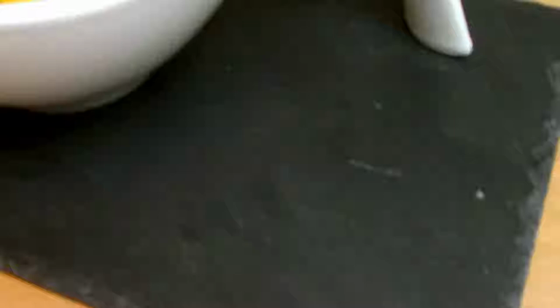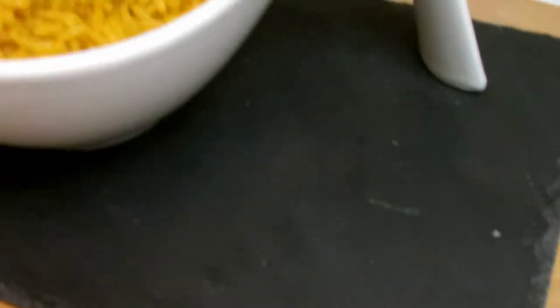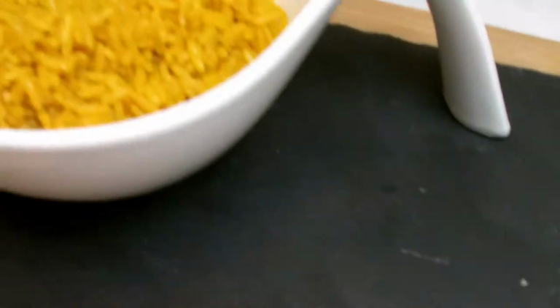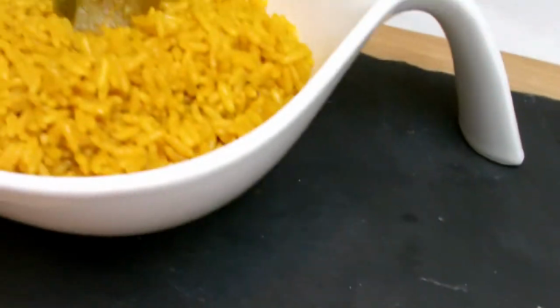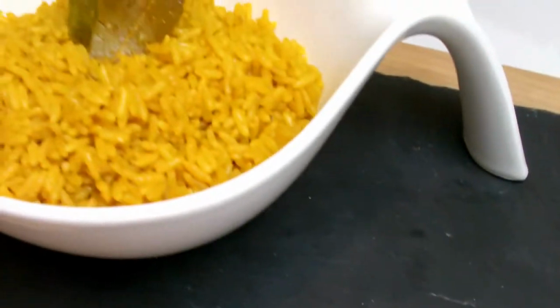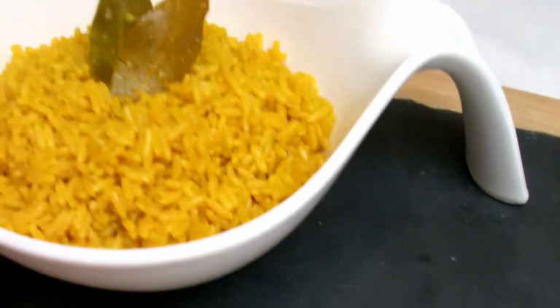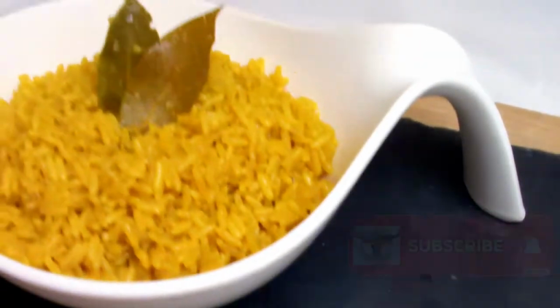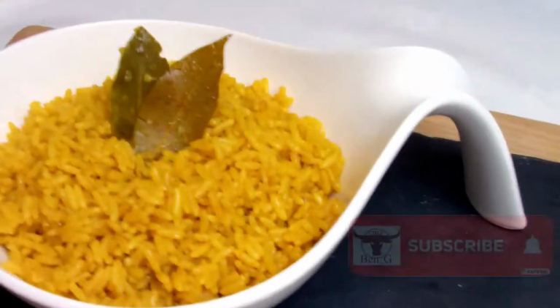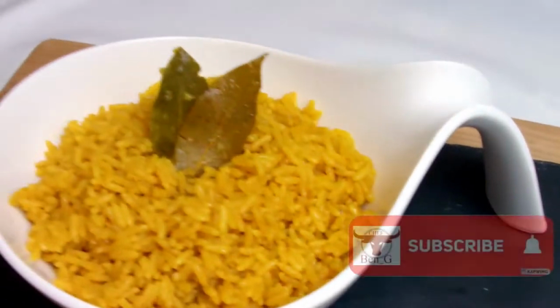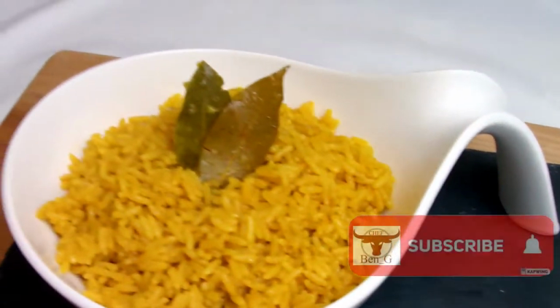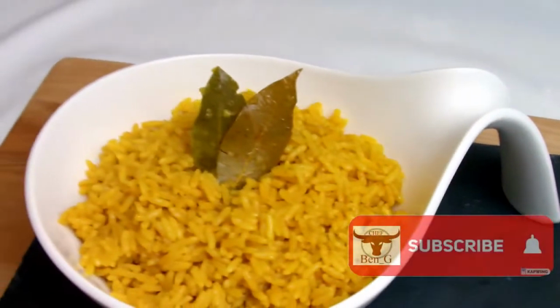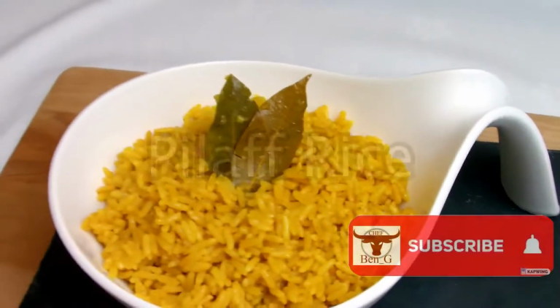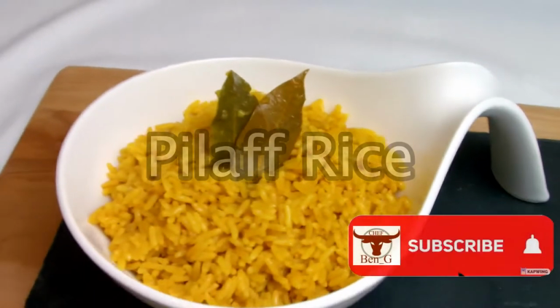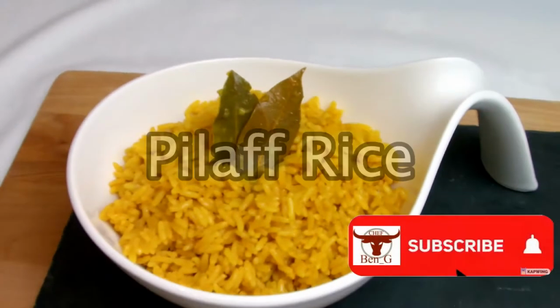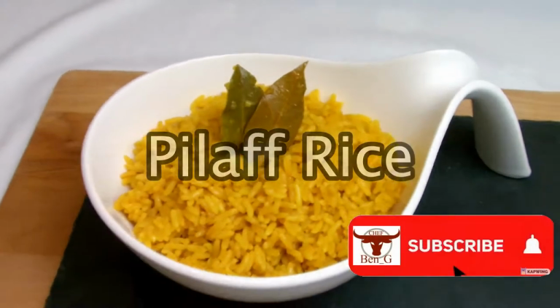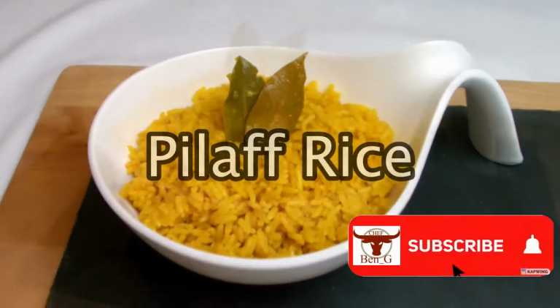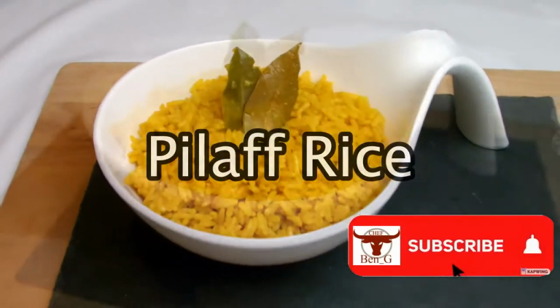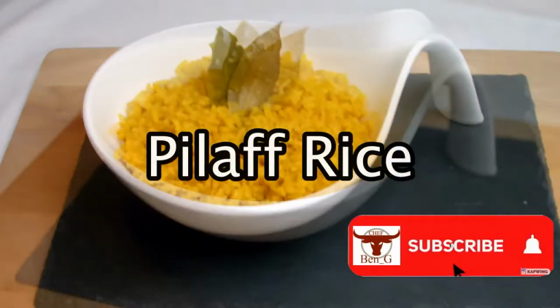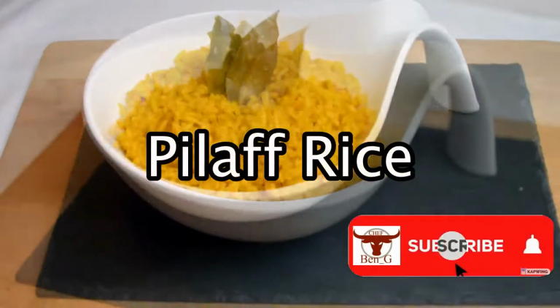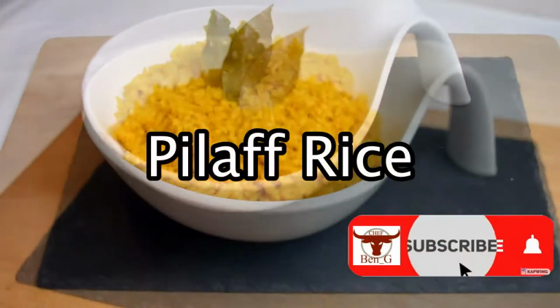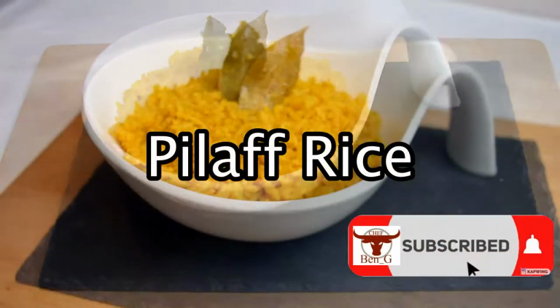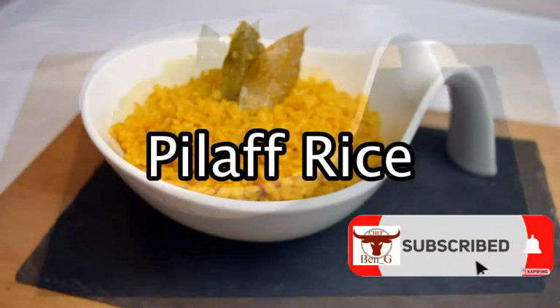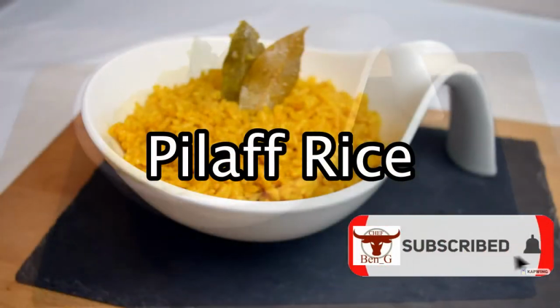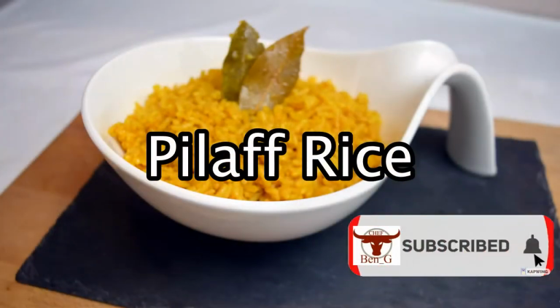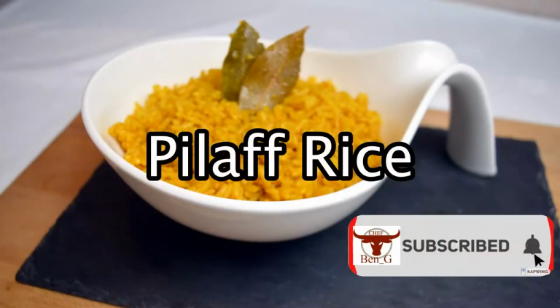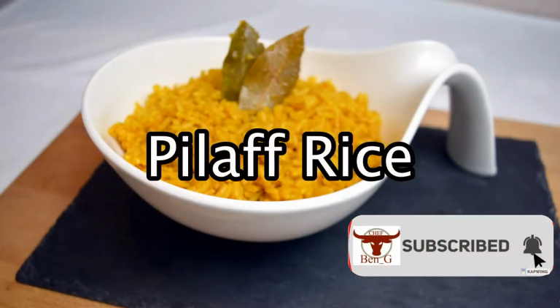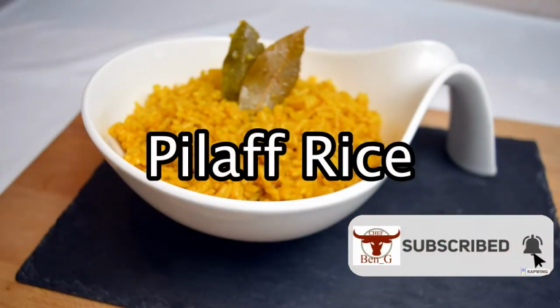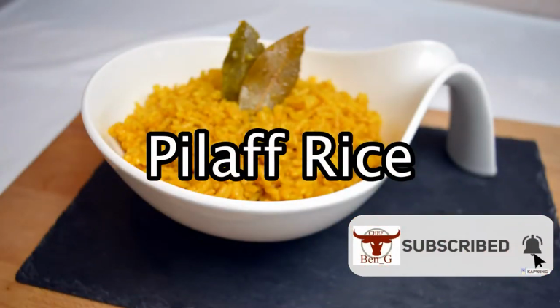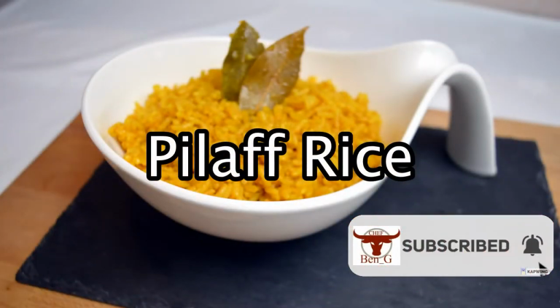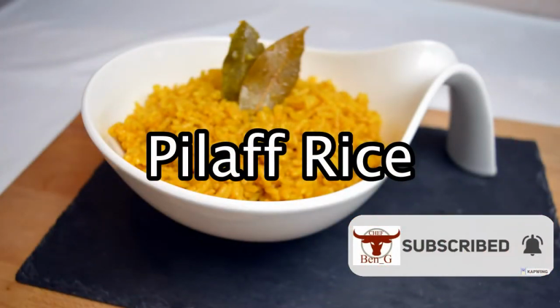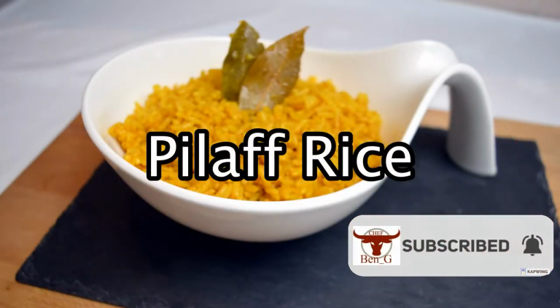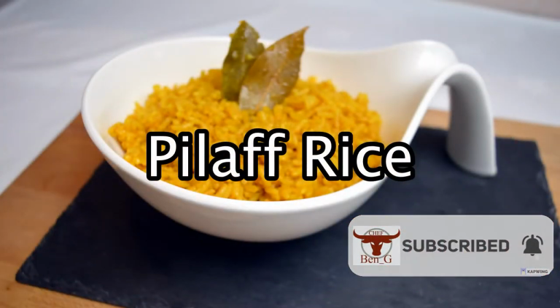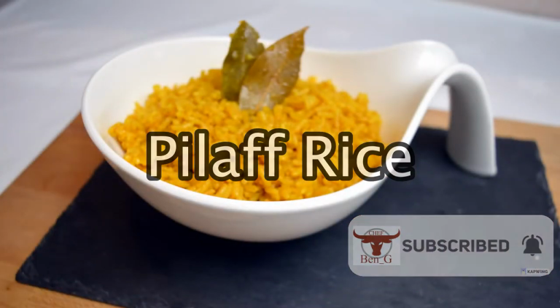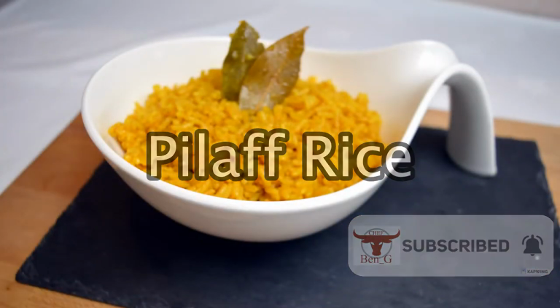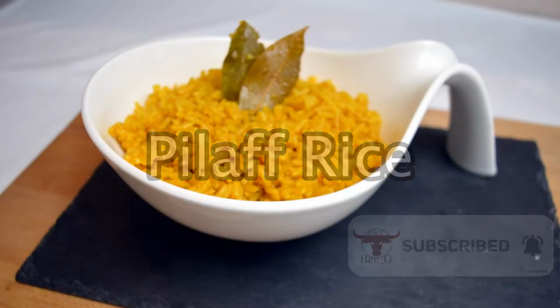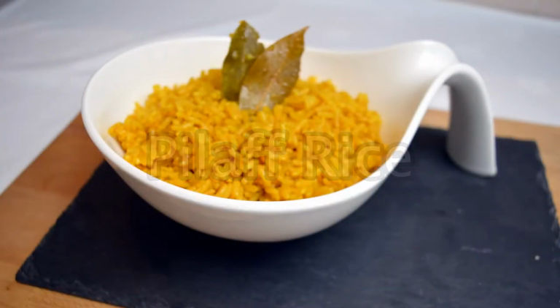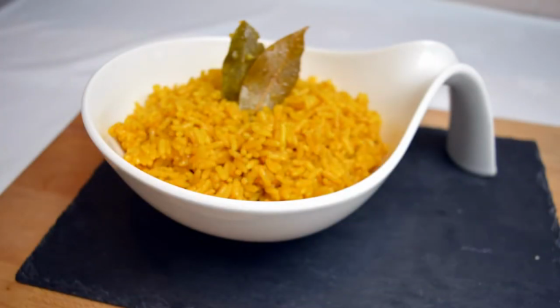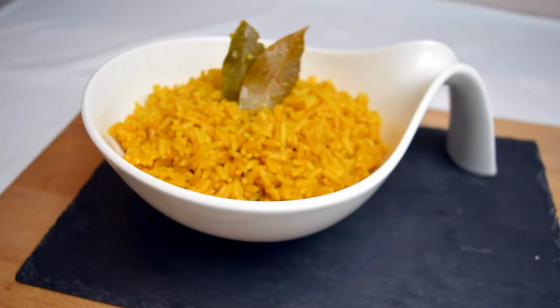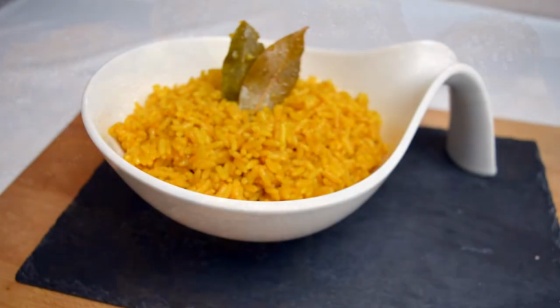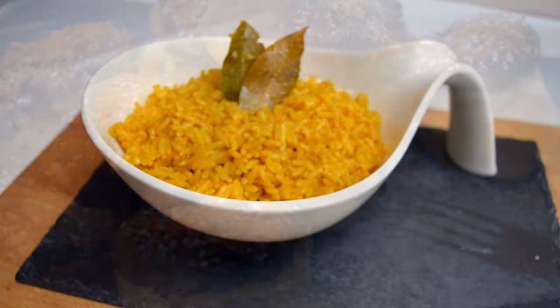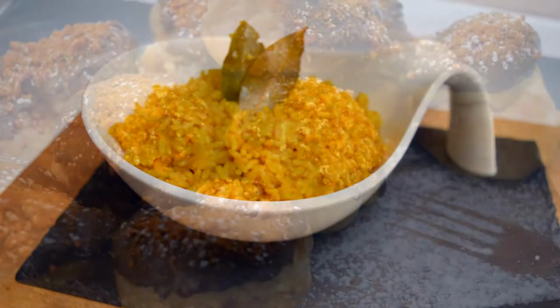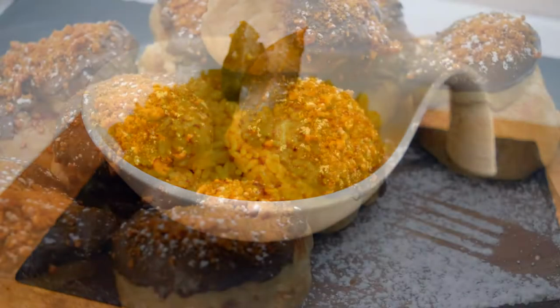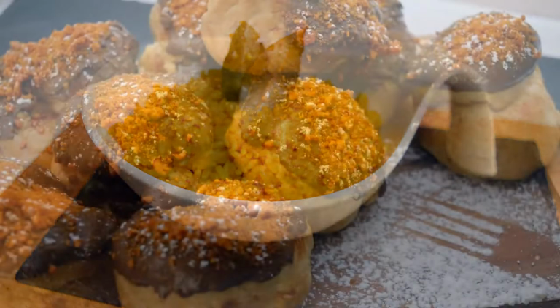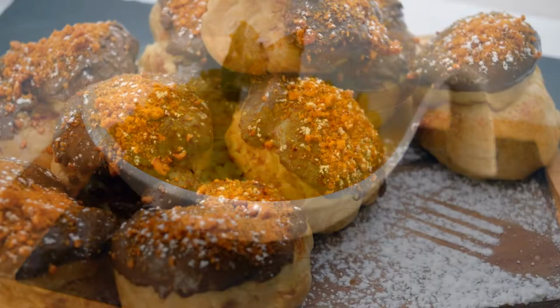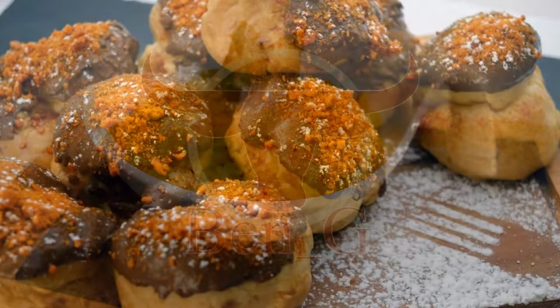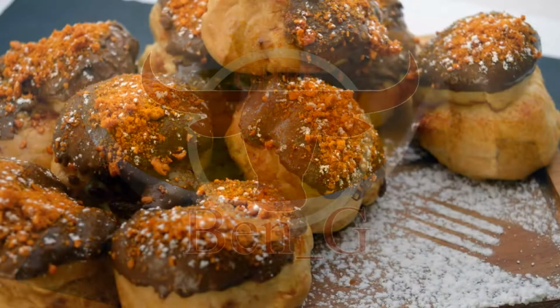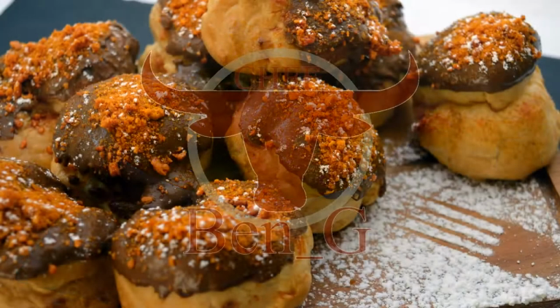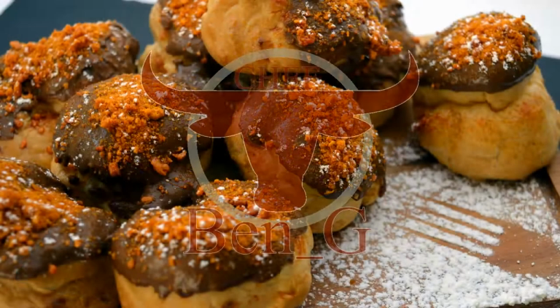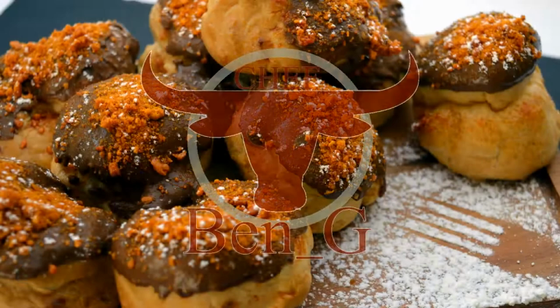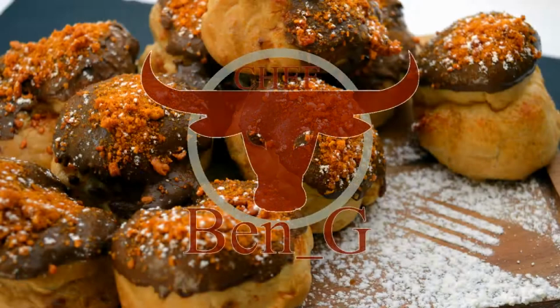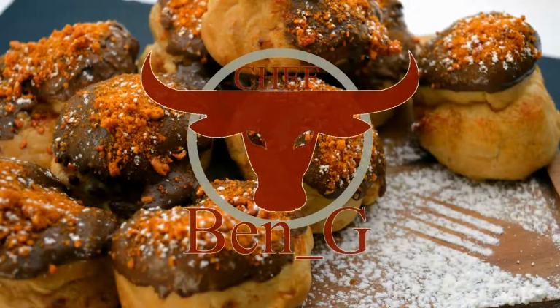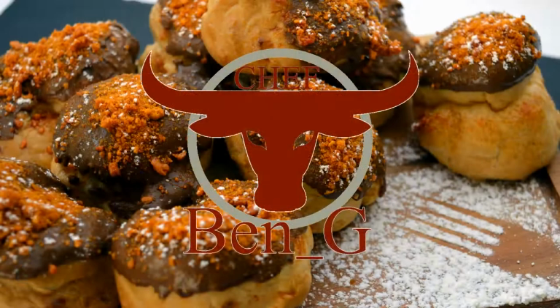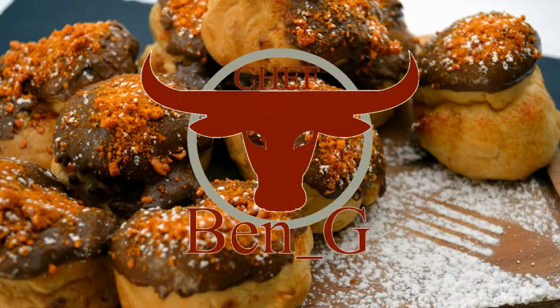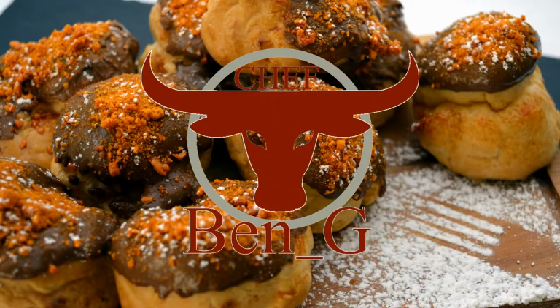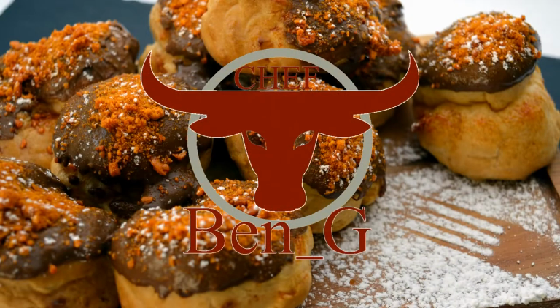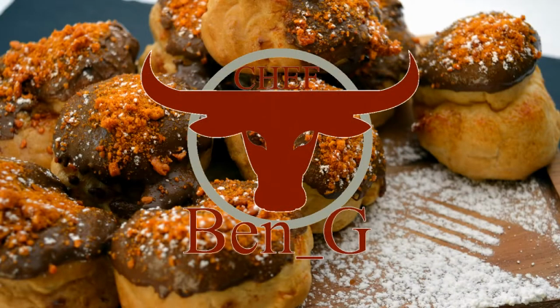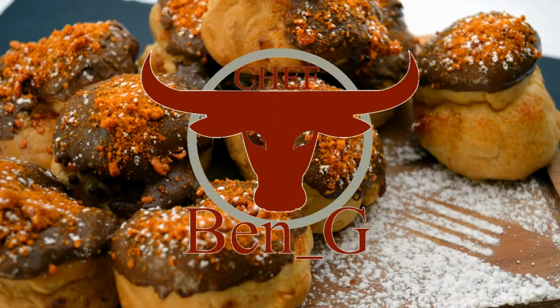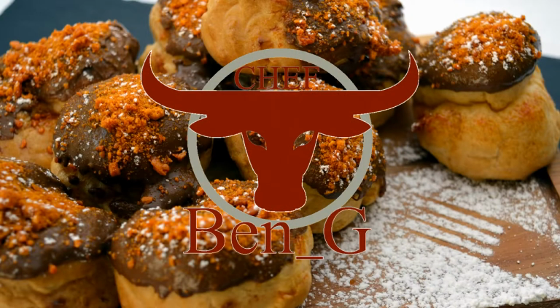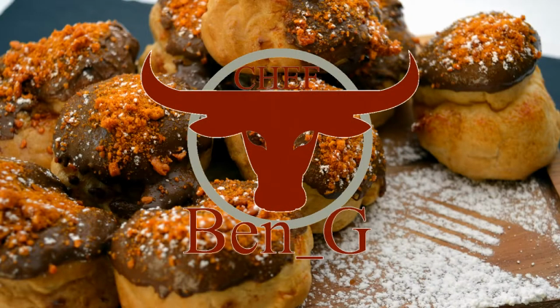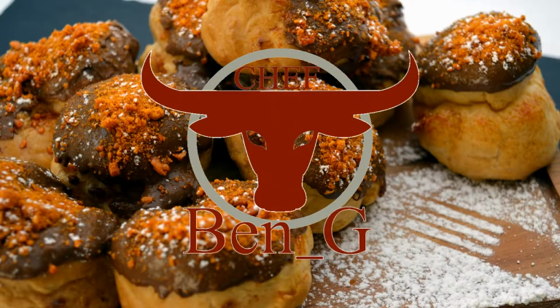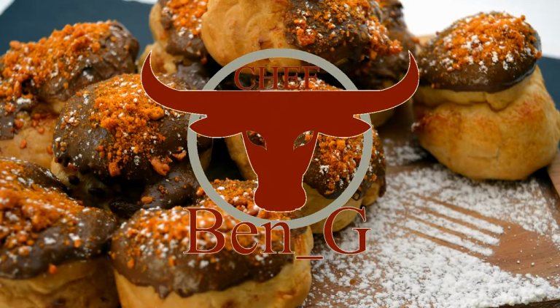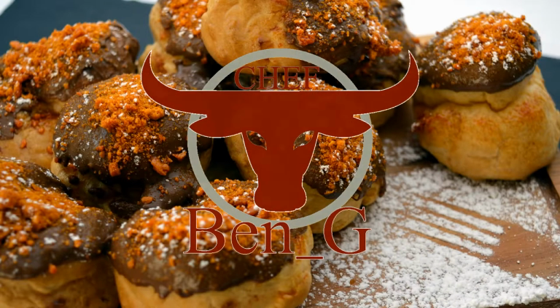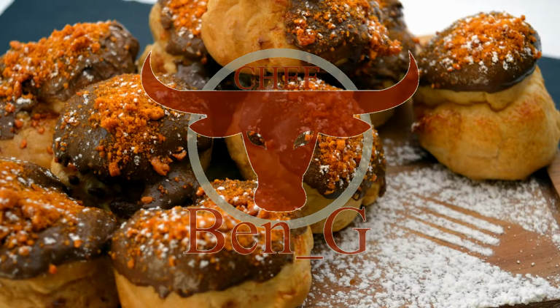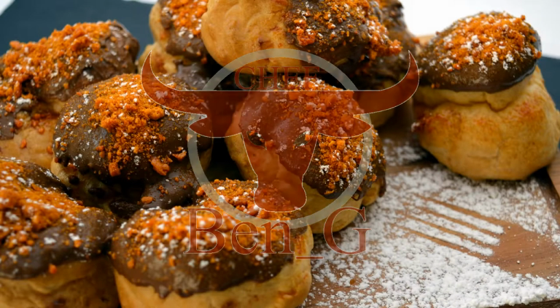In this video I'll be showing you how to make a pilaf rice, which is a nice flavoursome alternative to the regular boiled rice.